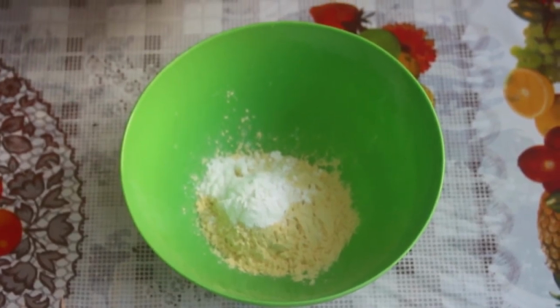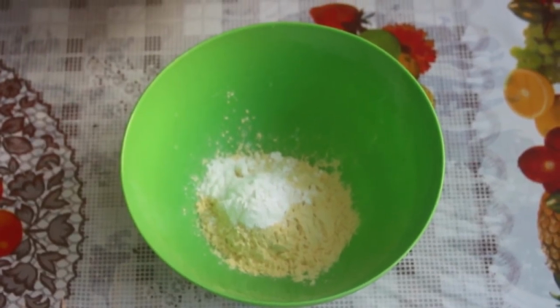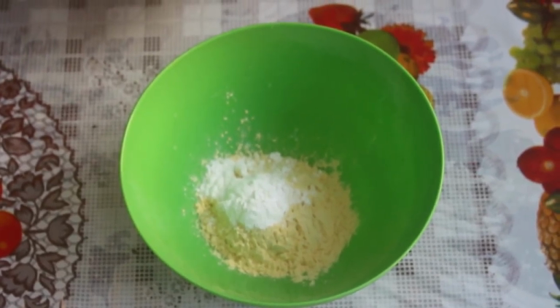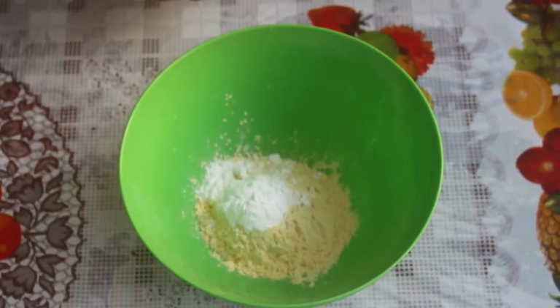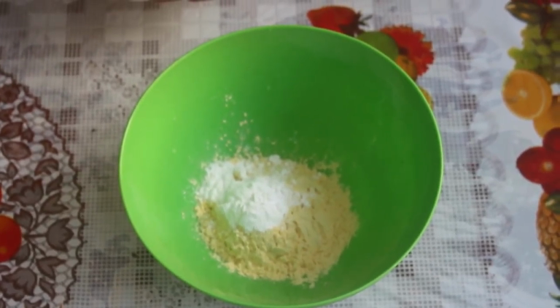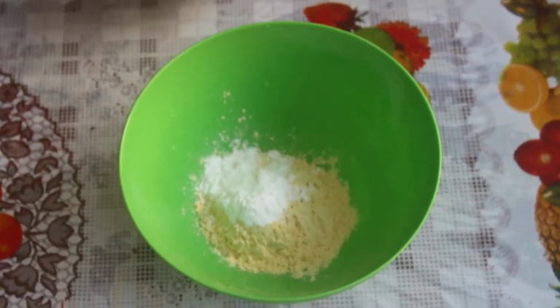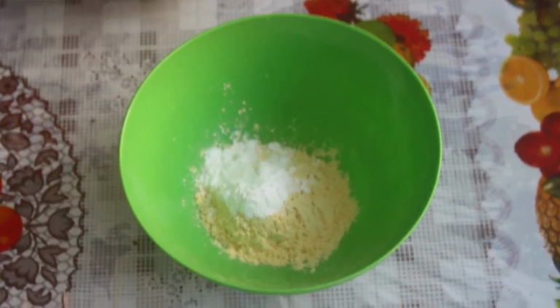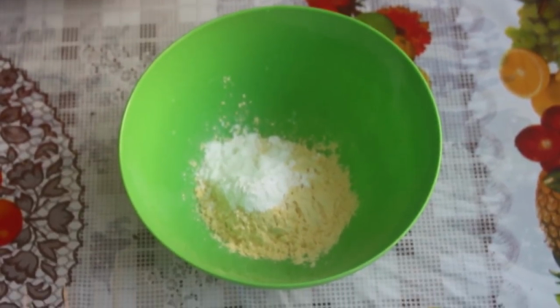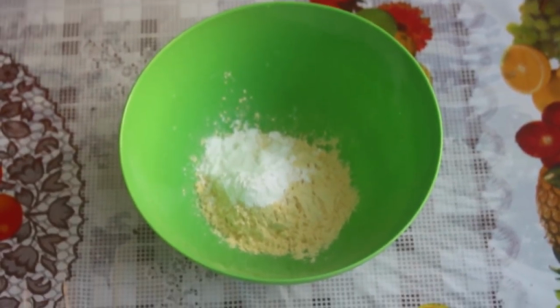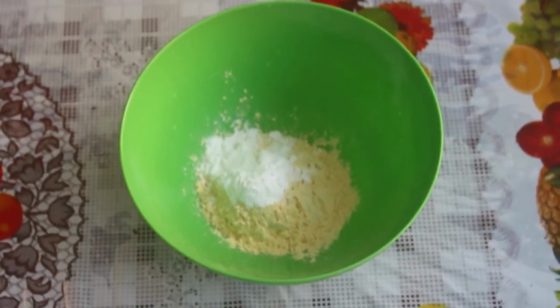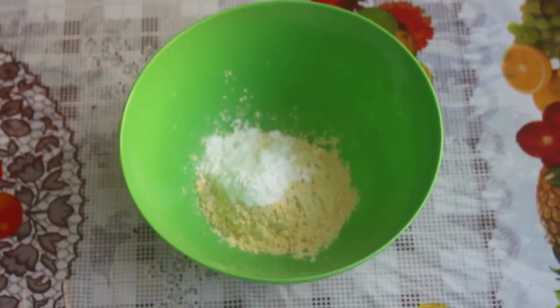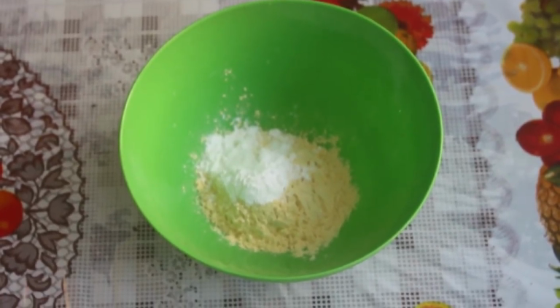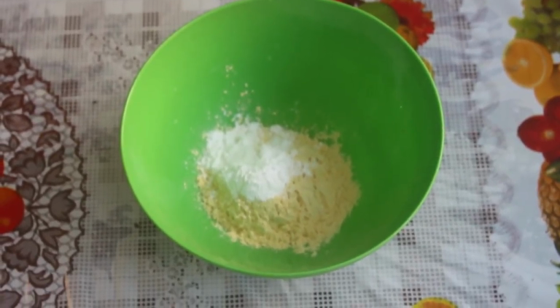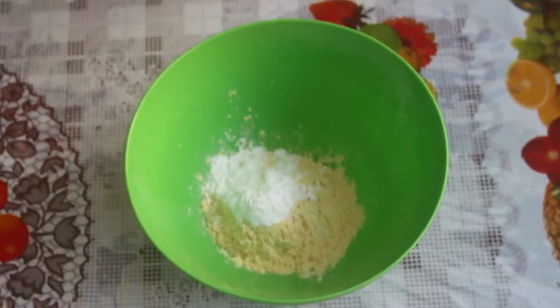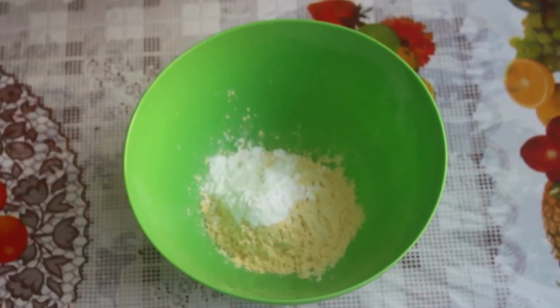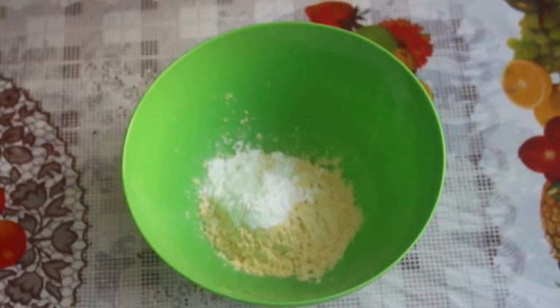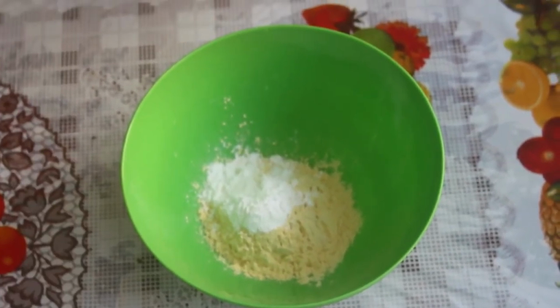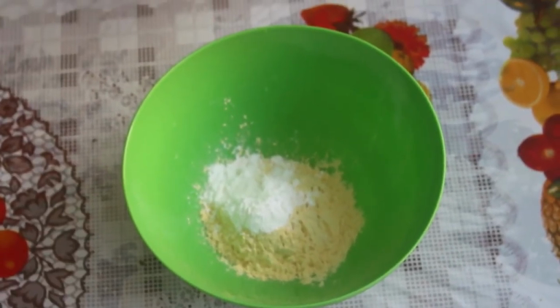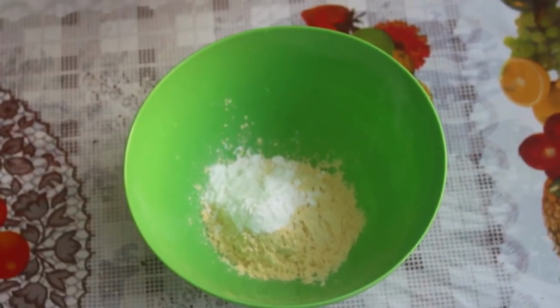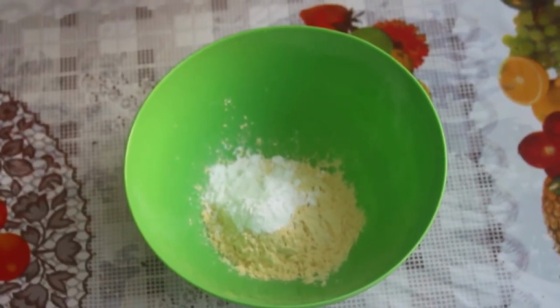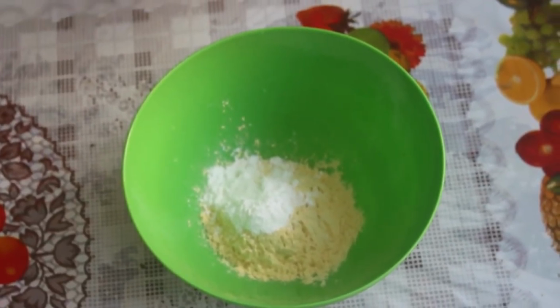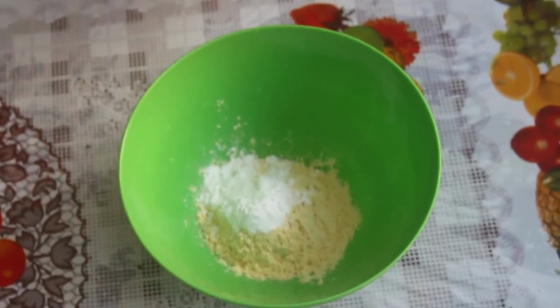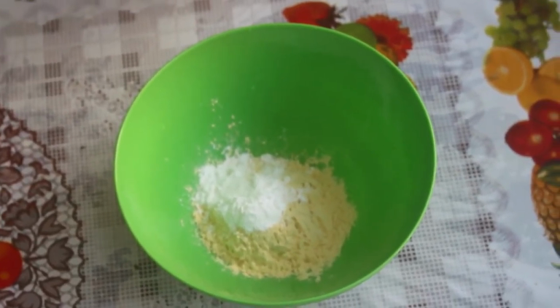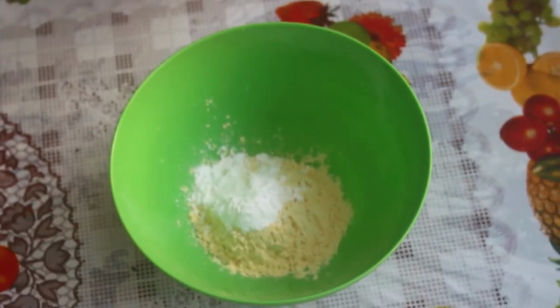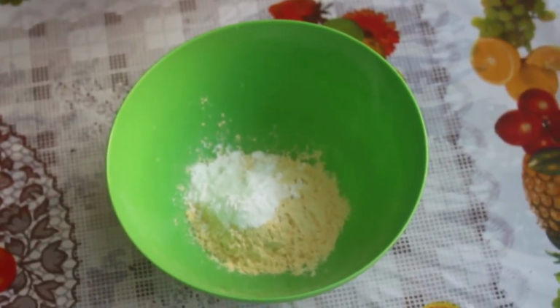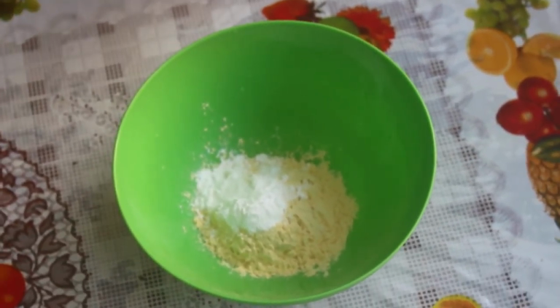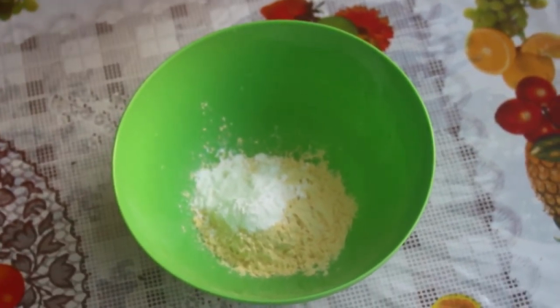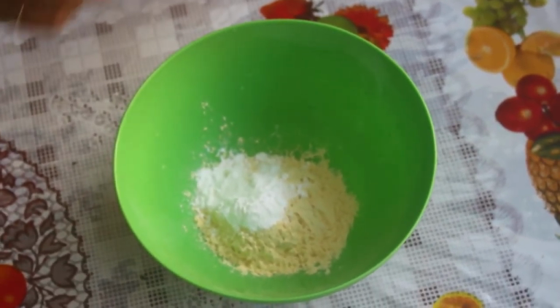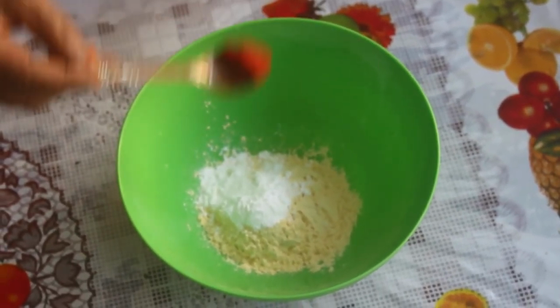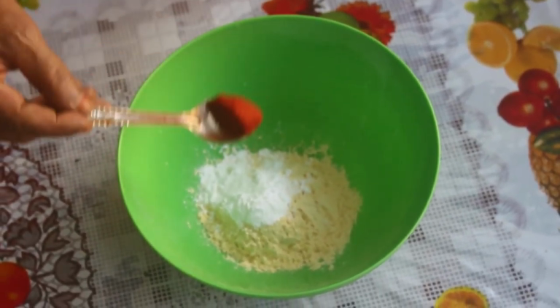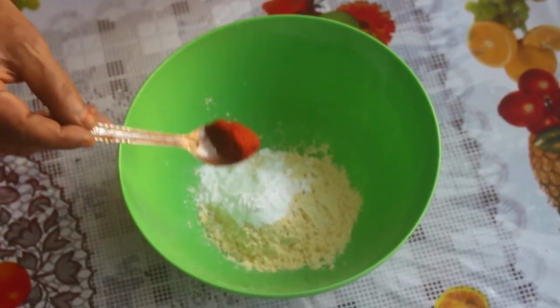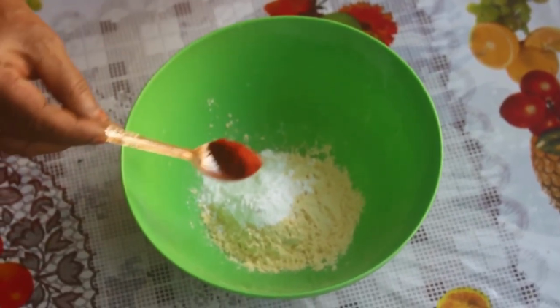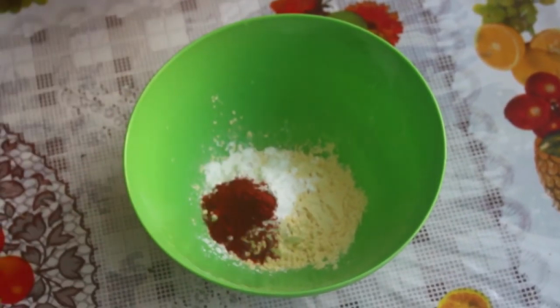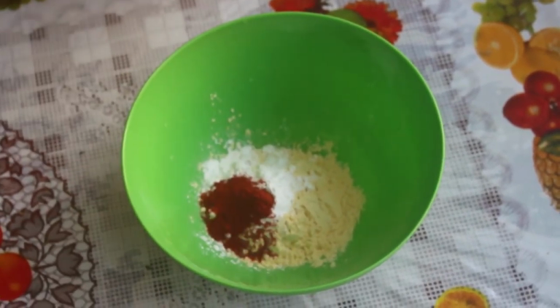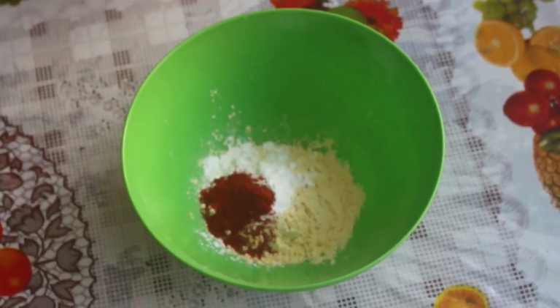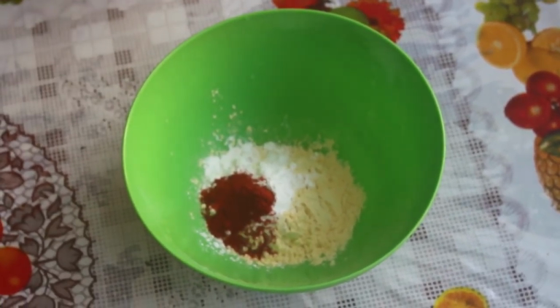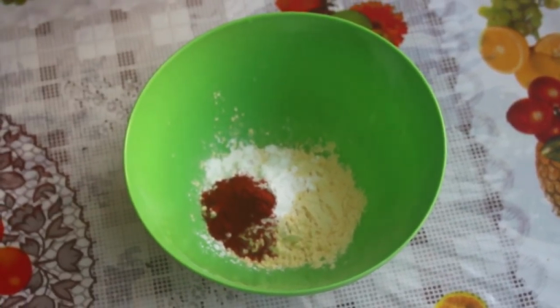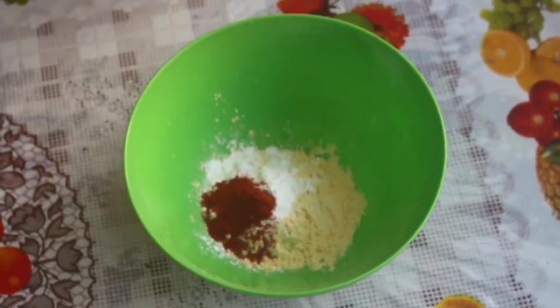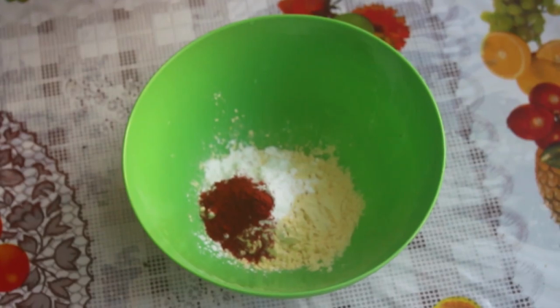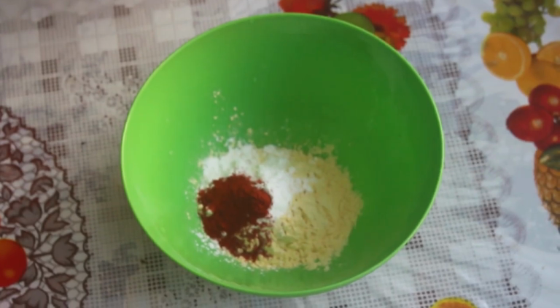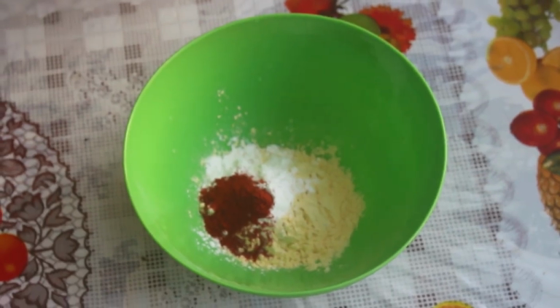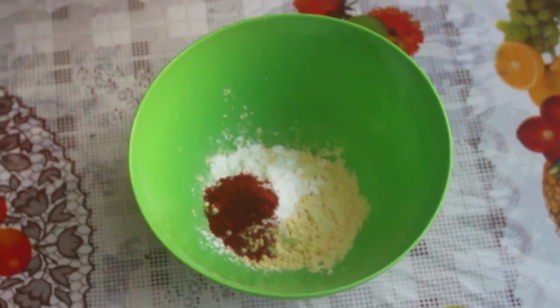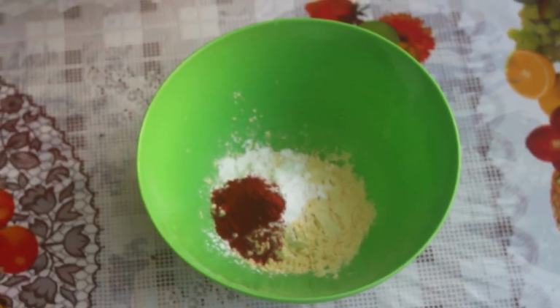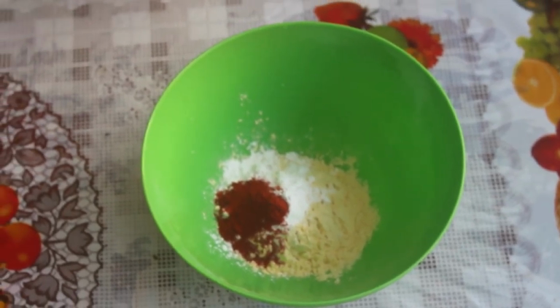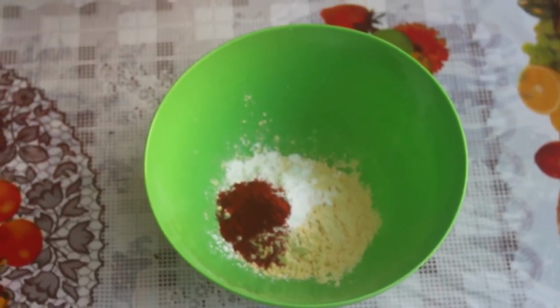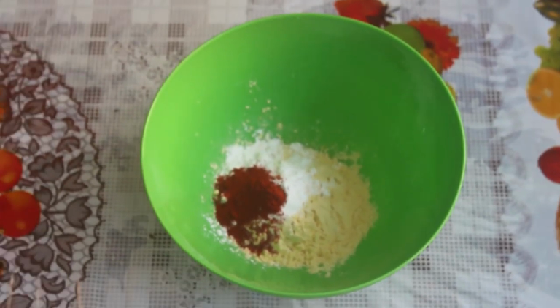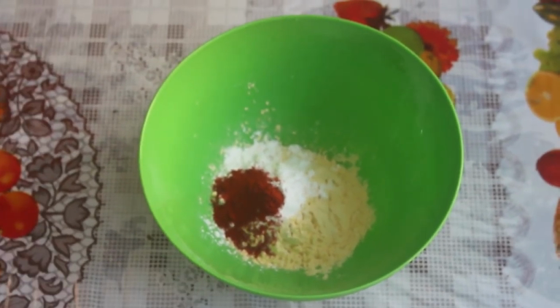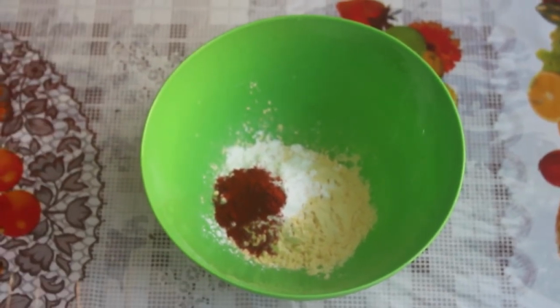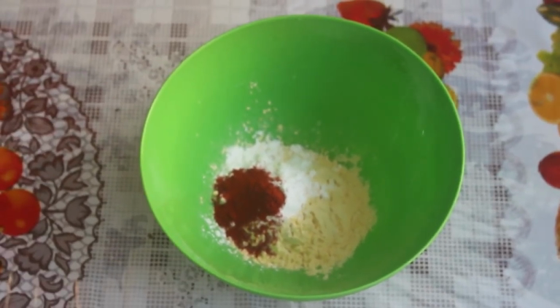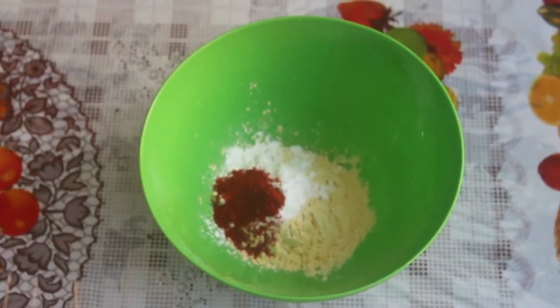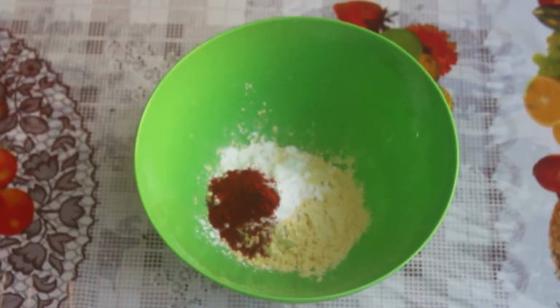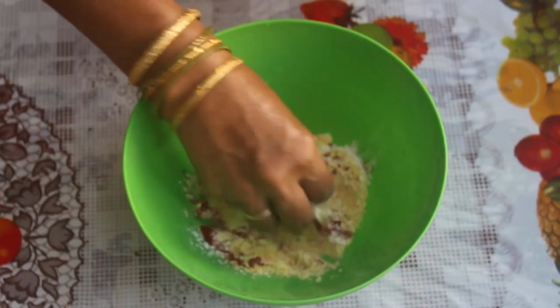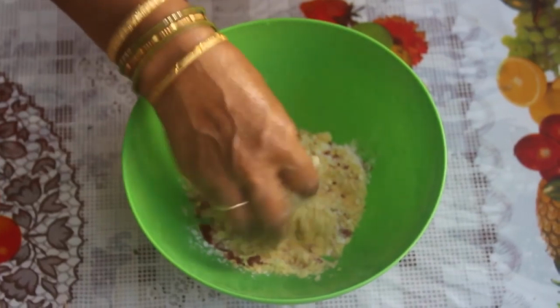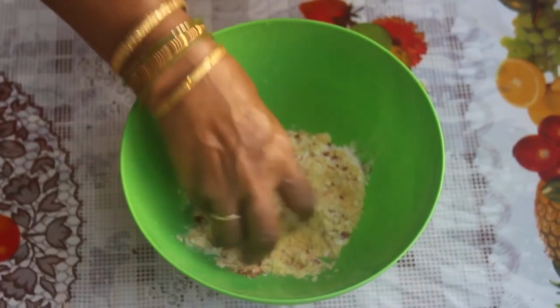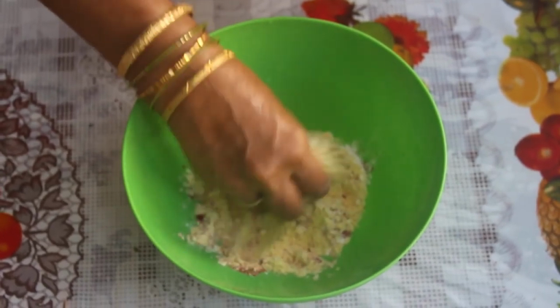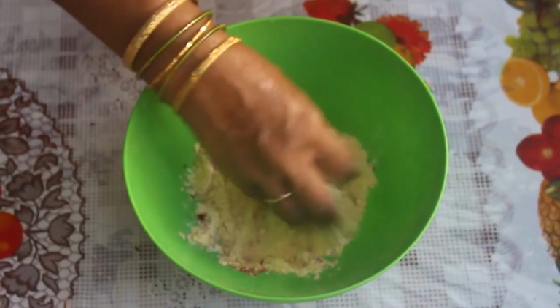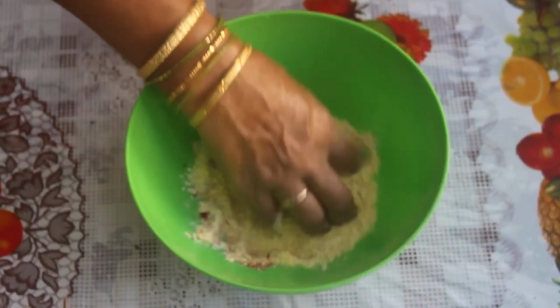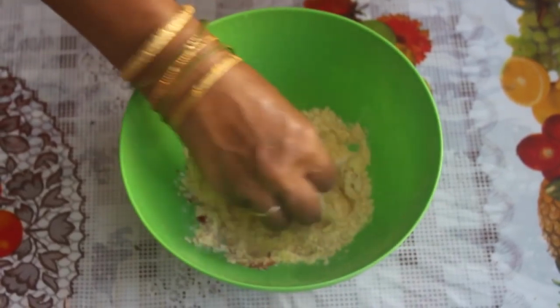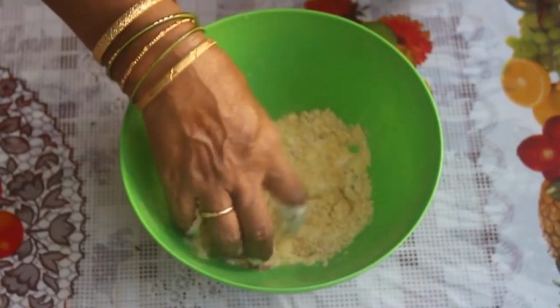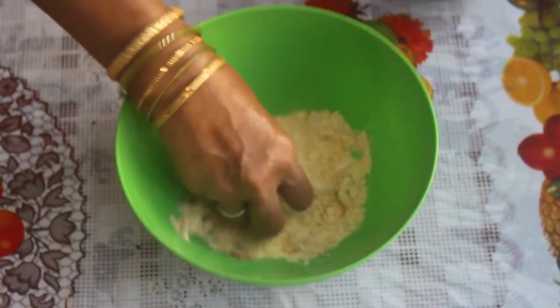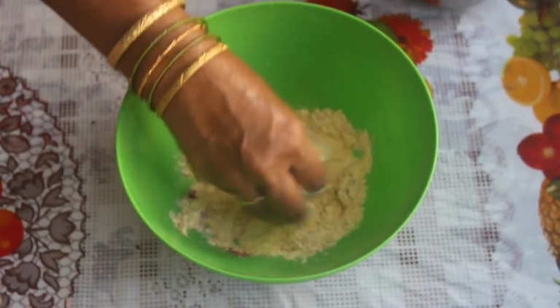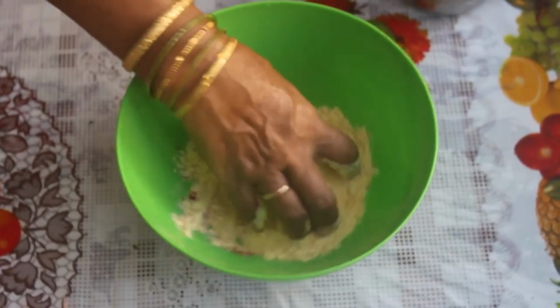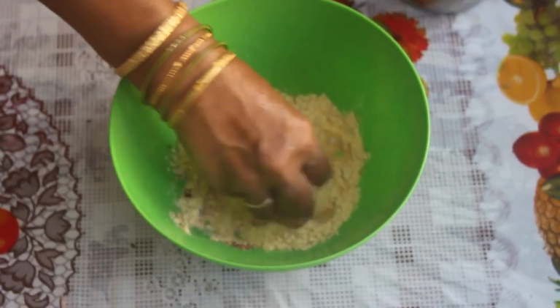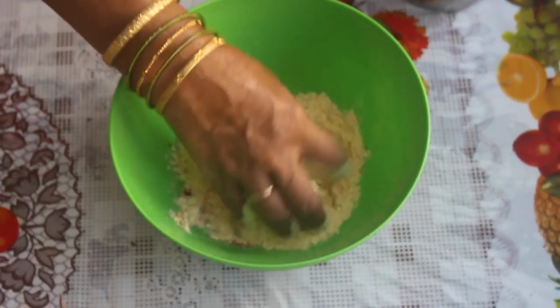Add 1 teaspoon of red chili and 1 teaspoon of Kashmiri chili. Mix it all together.